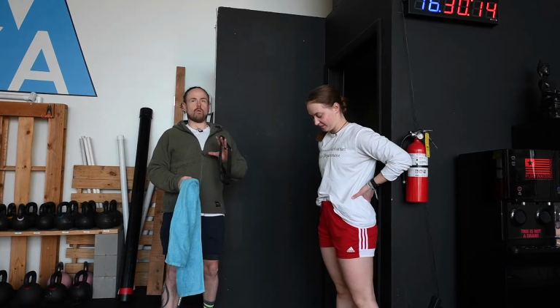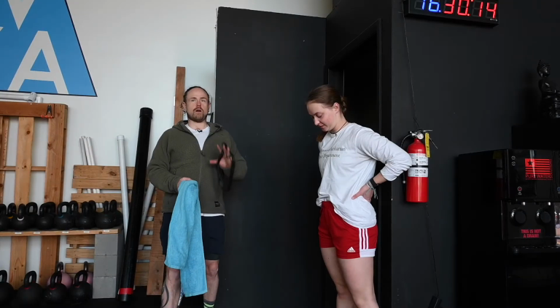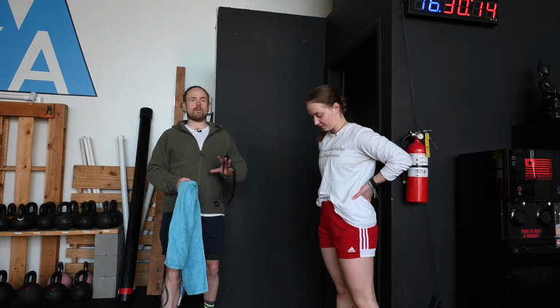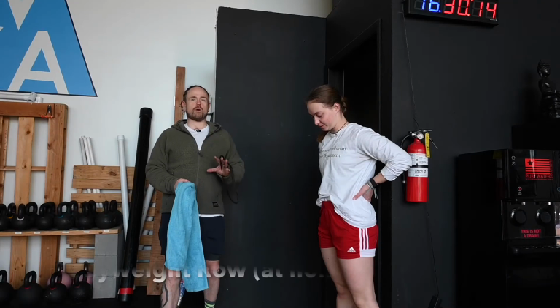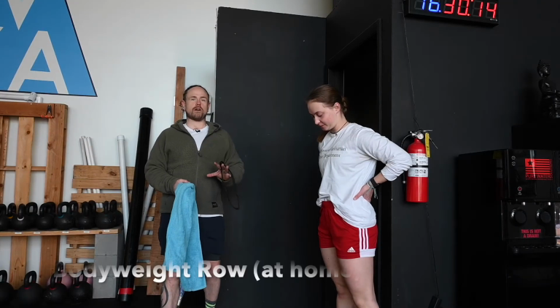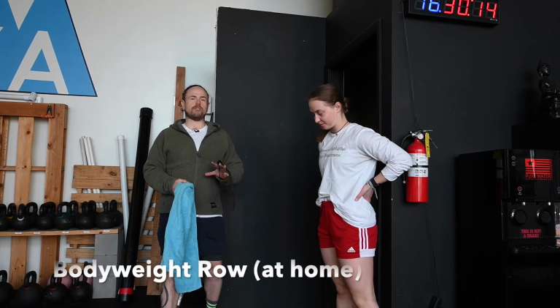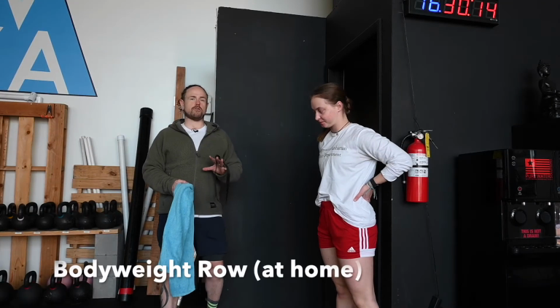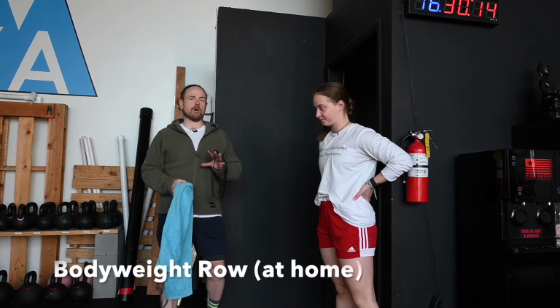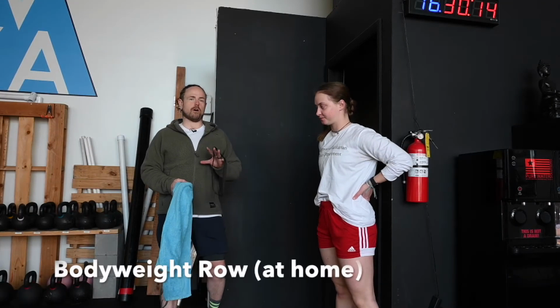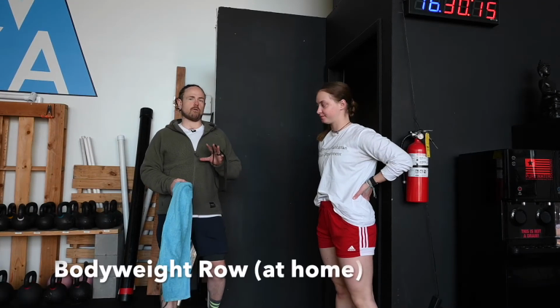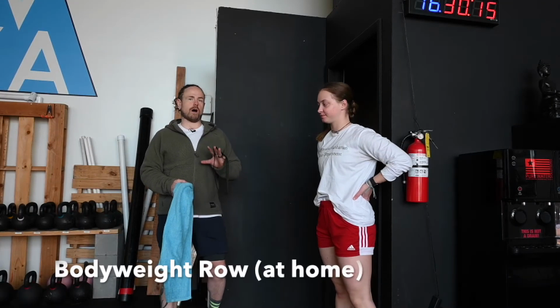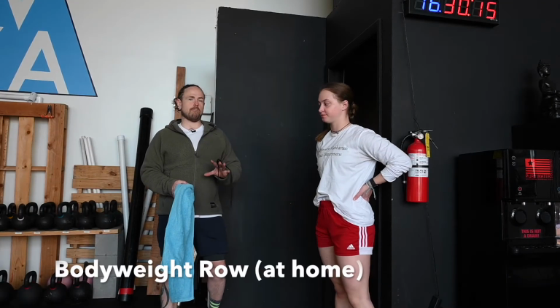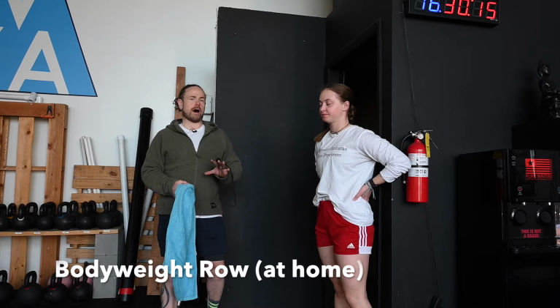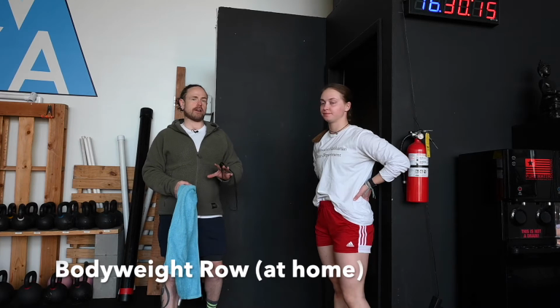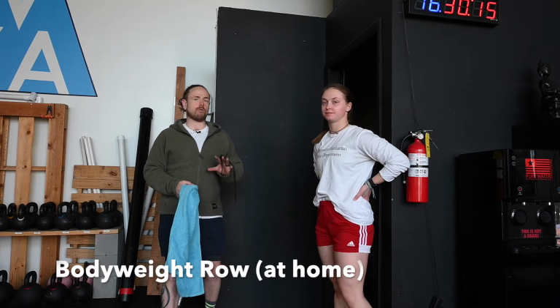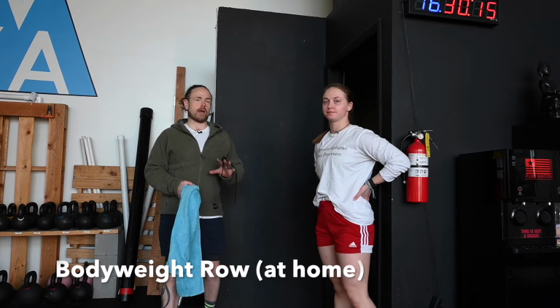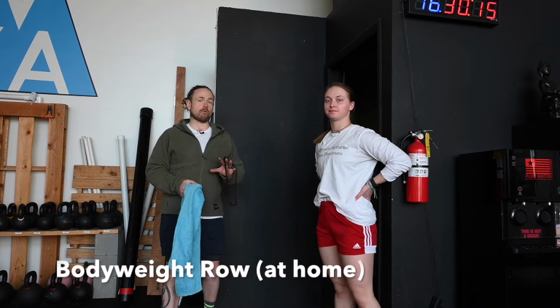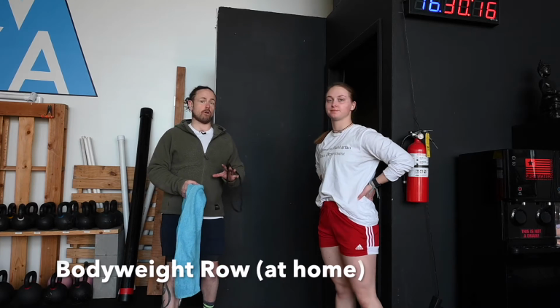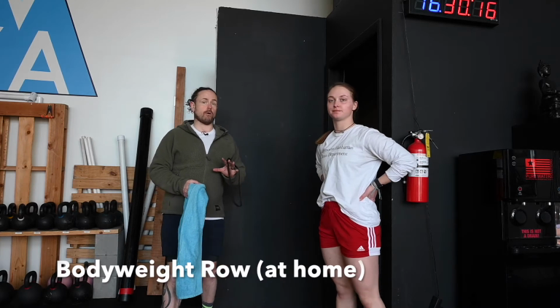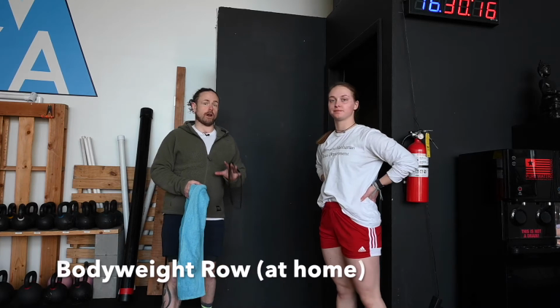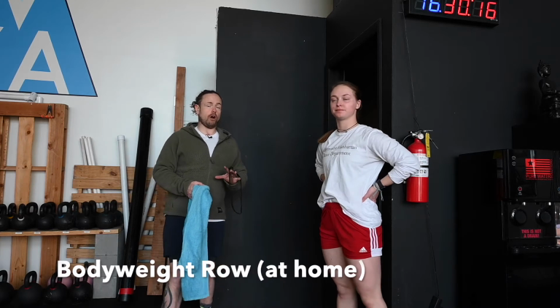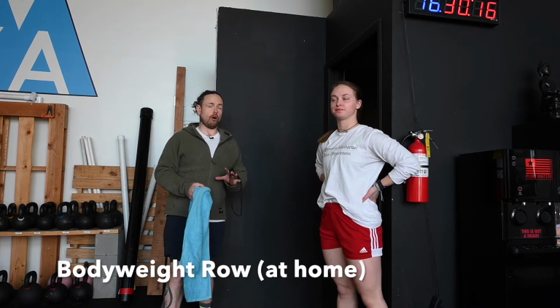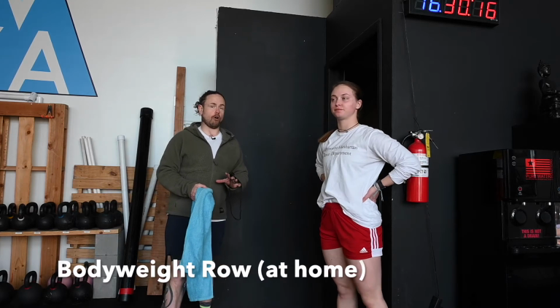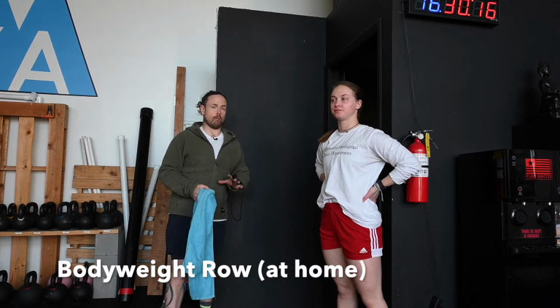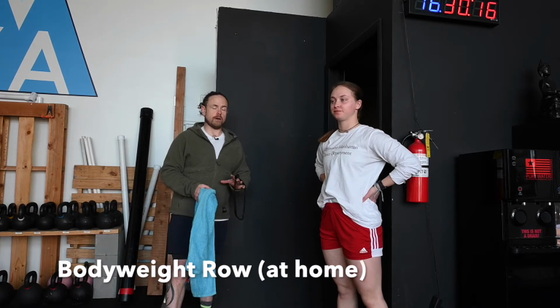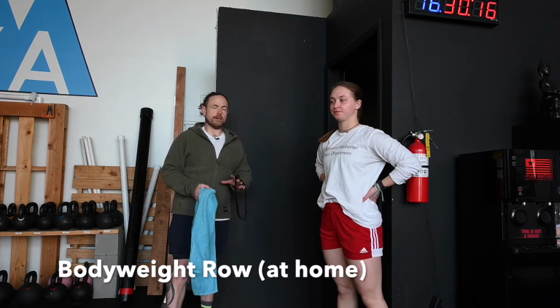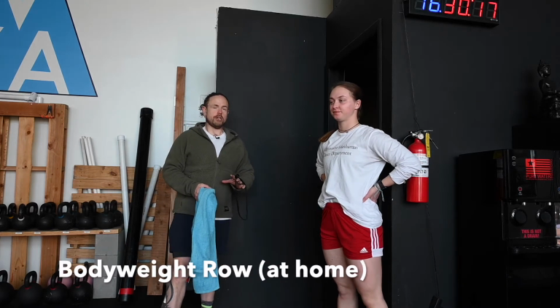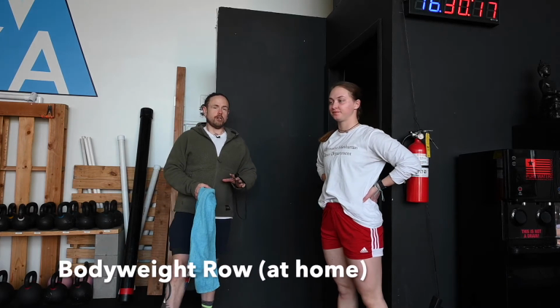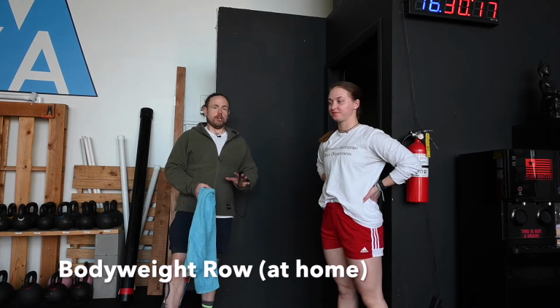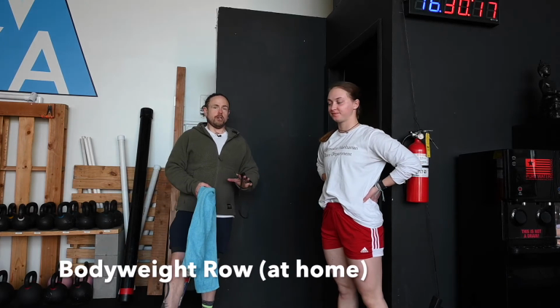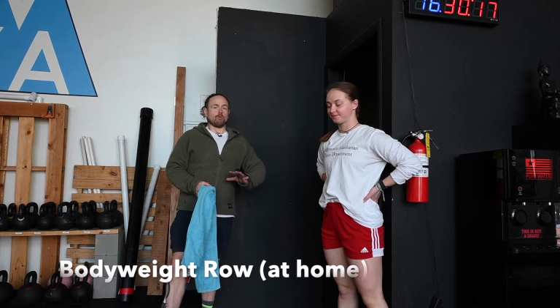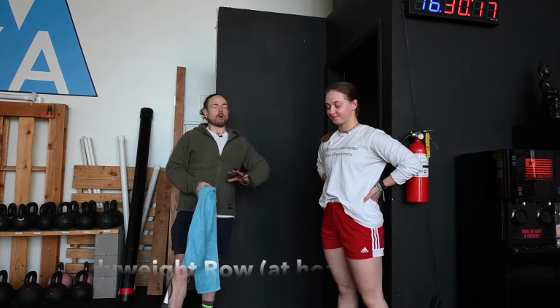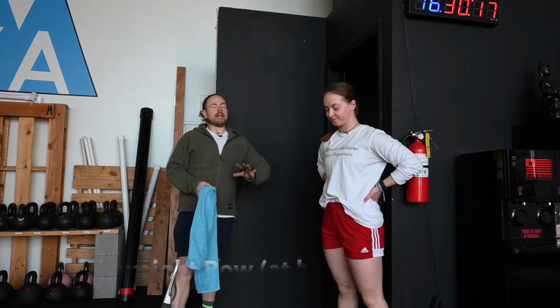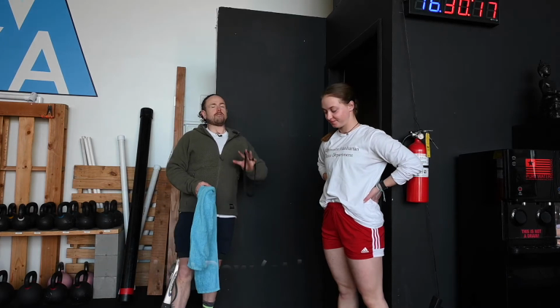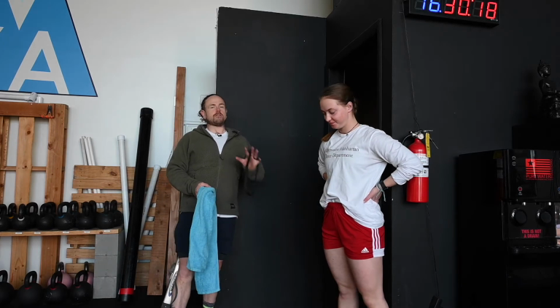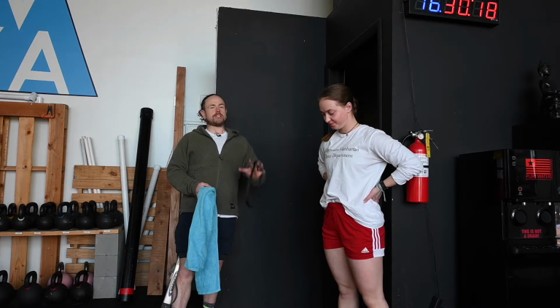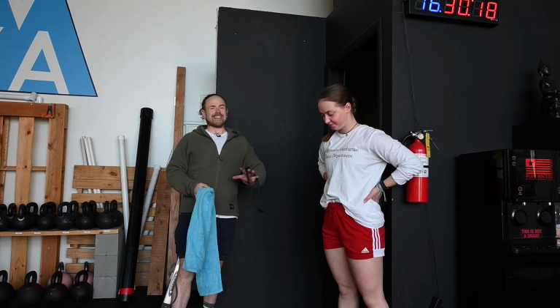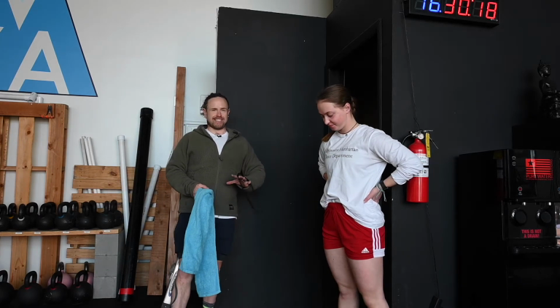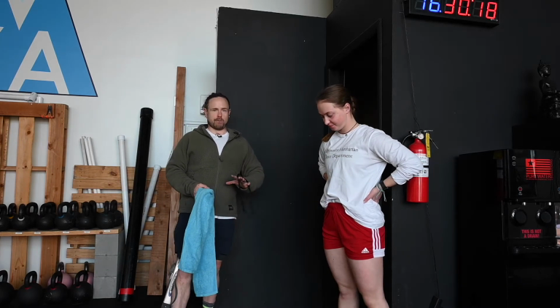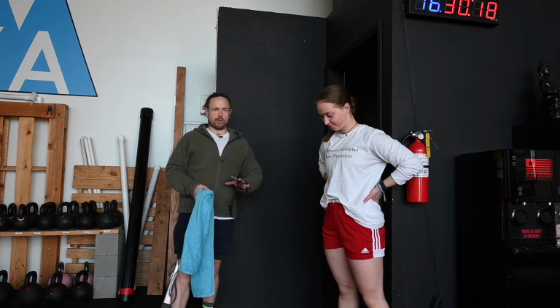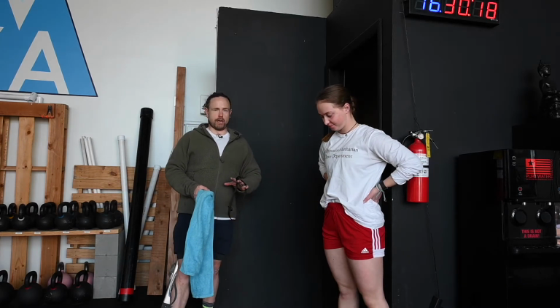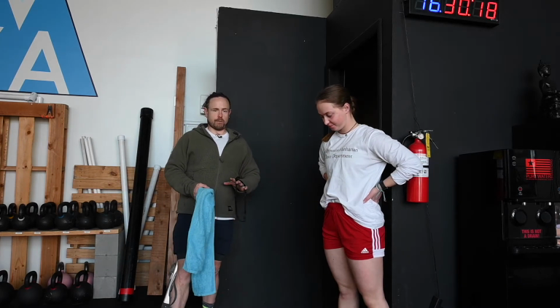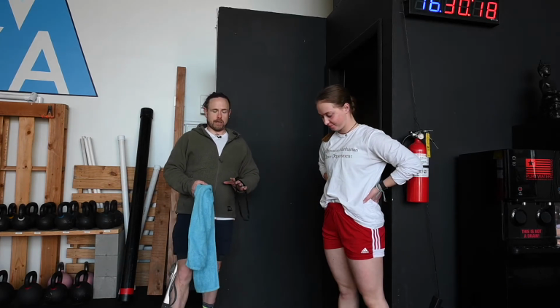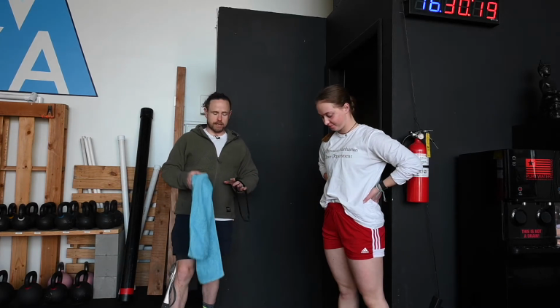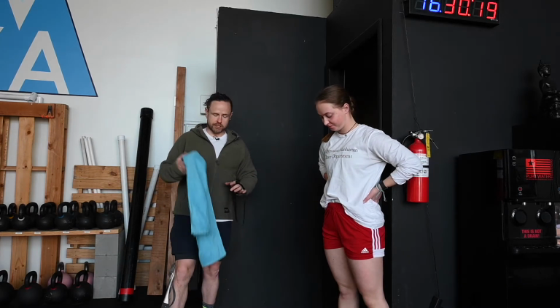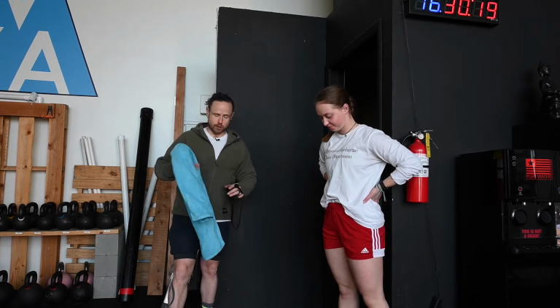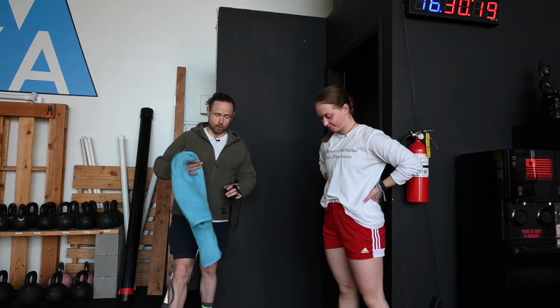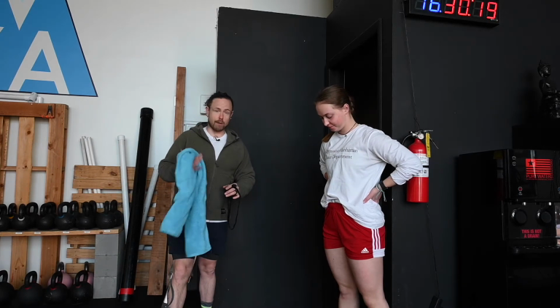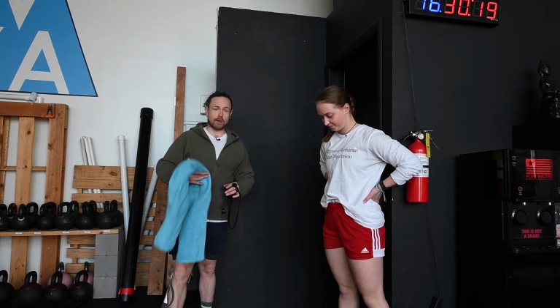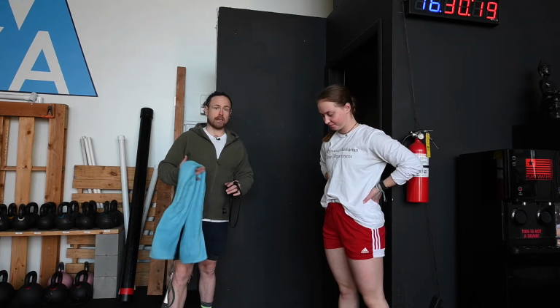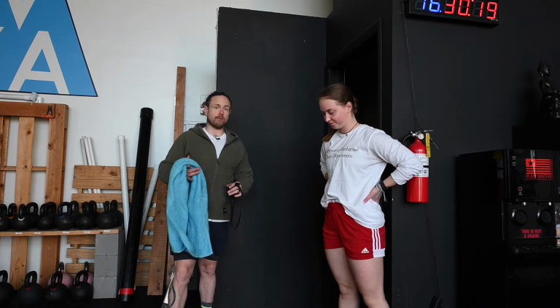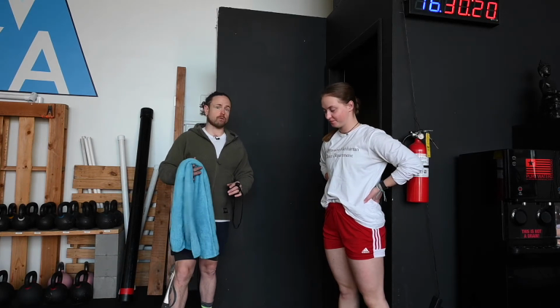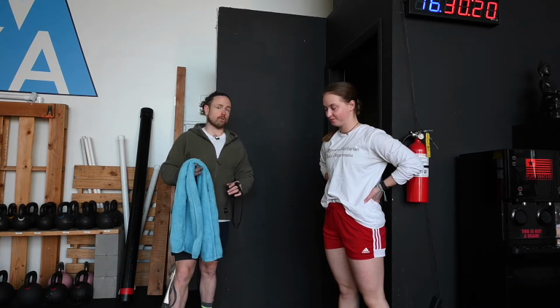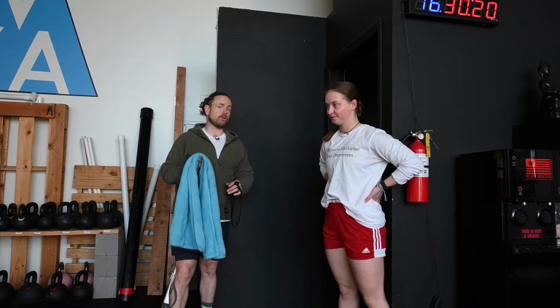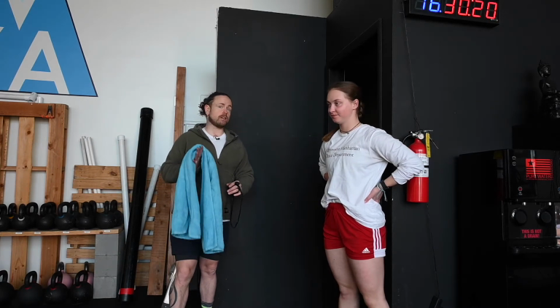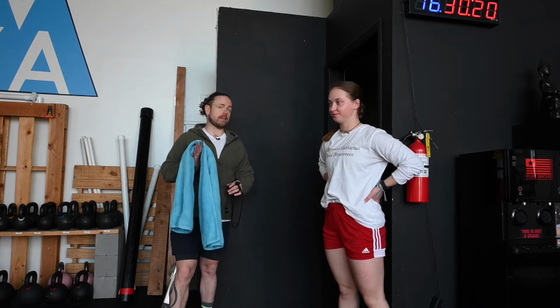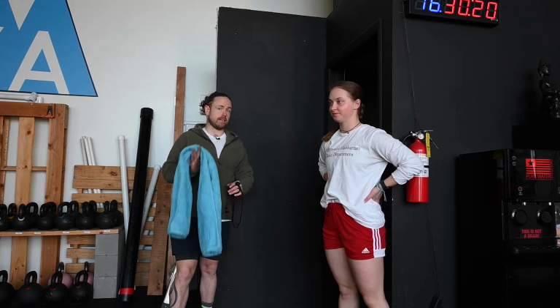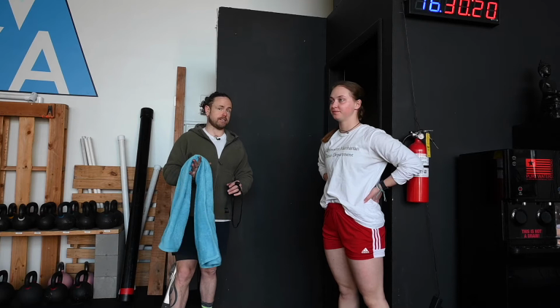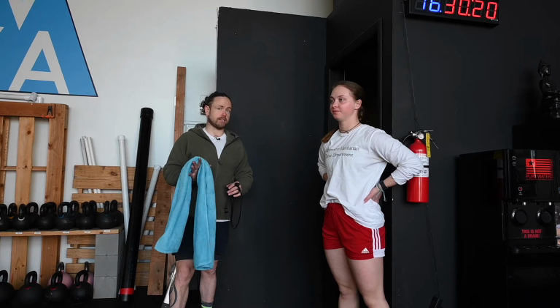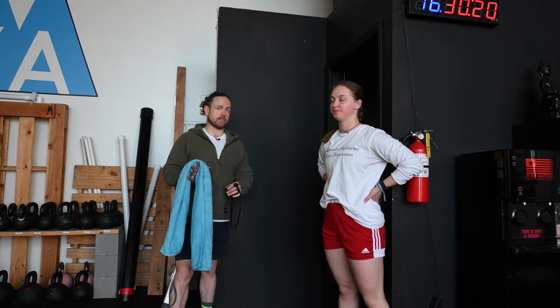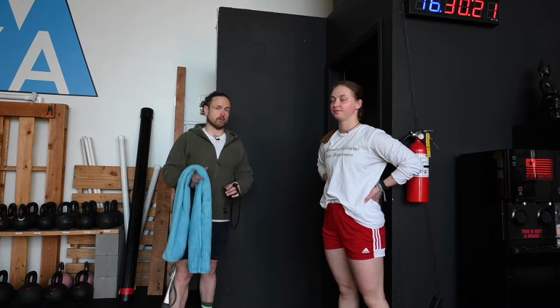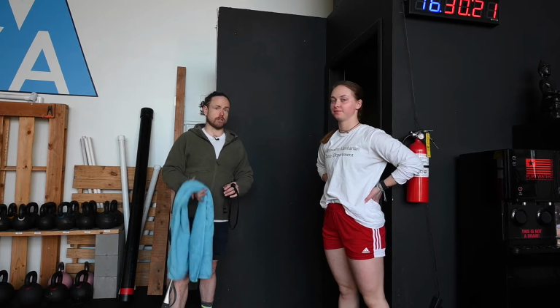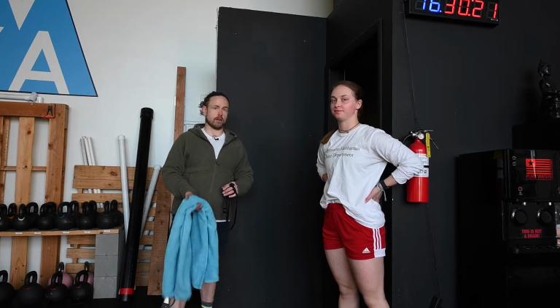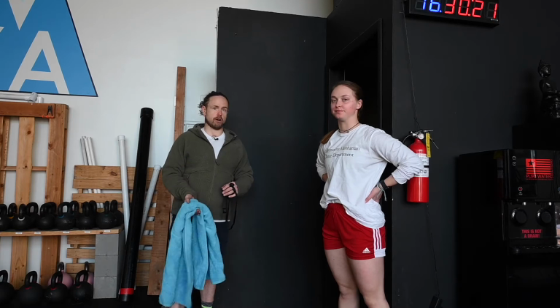When we want to do a body weight row at home, we're going to have to set something up. I'm going to give you a really easy solution here.